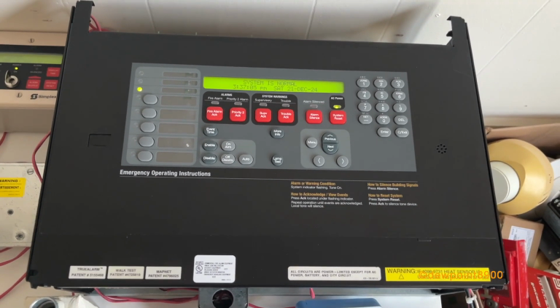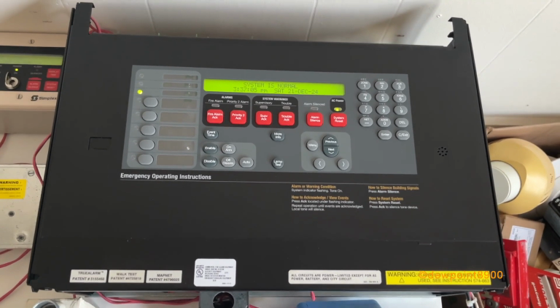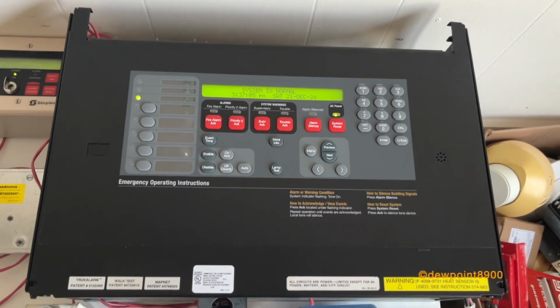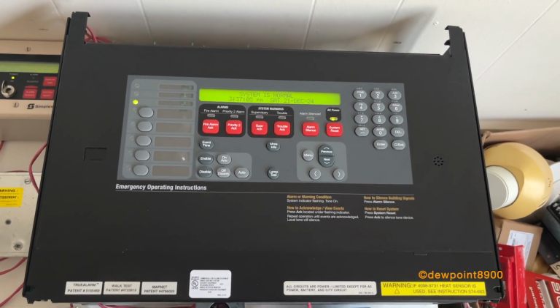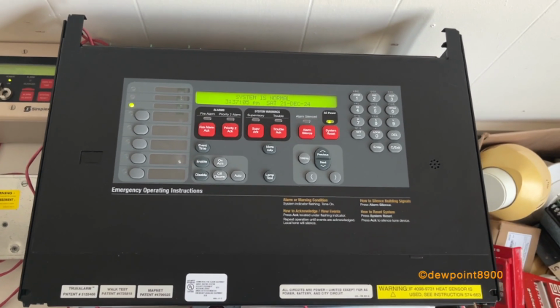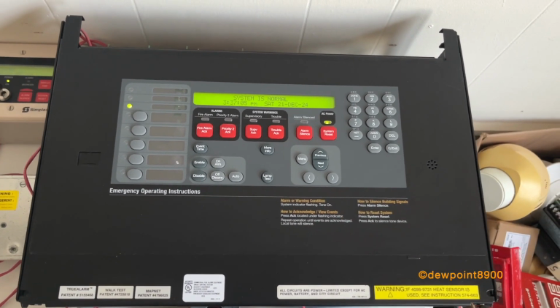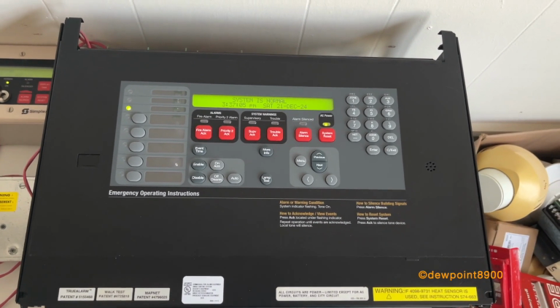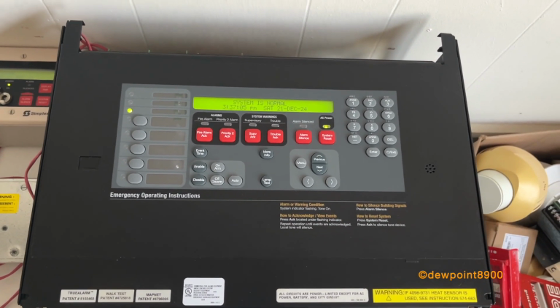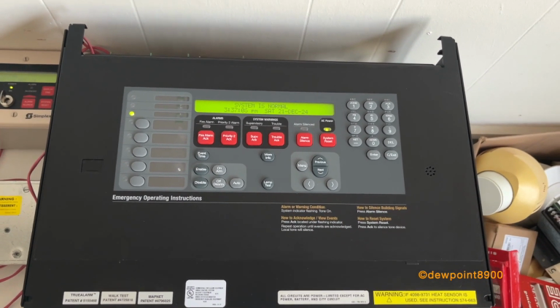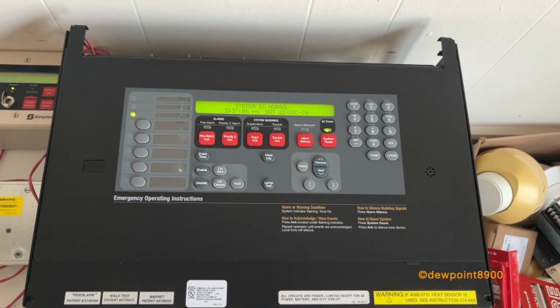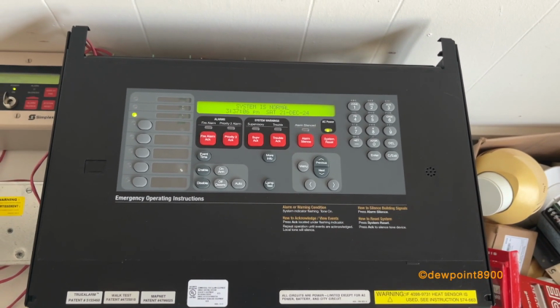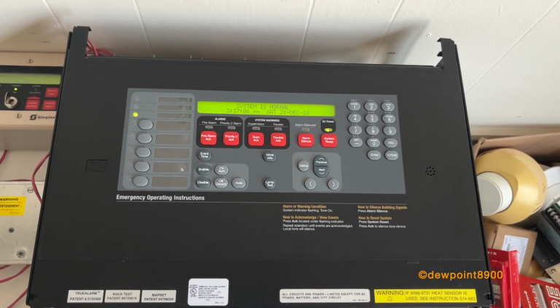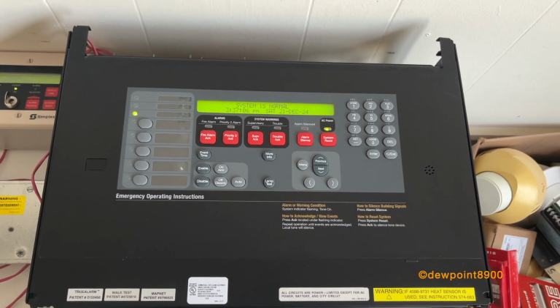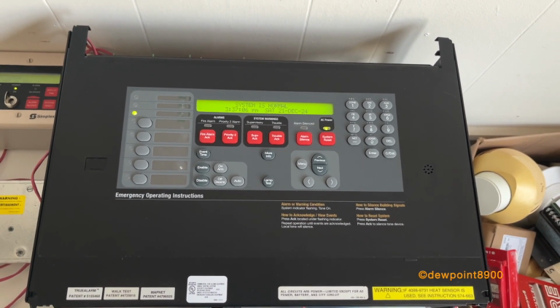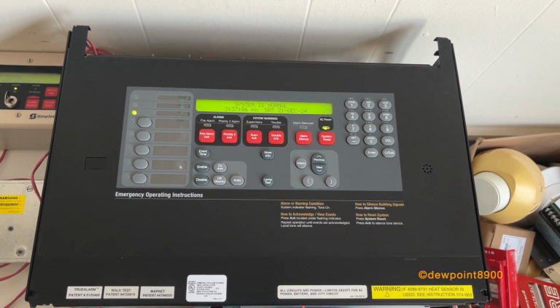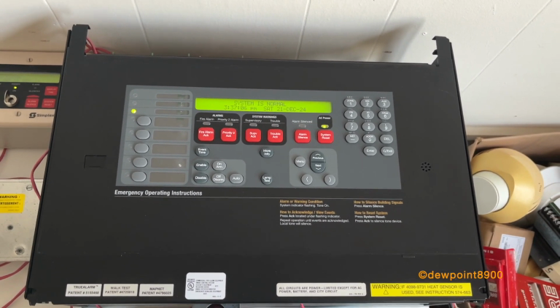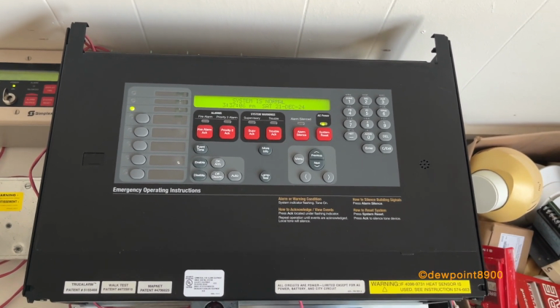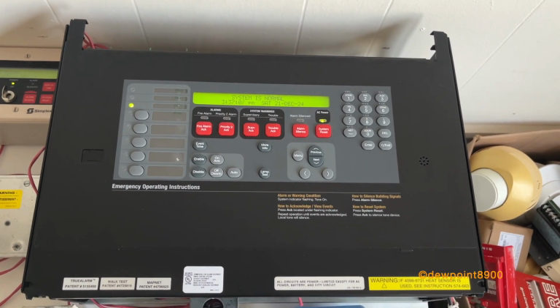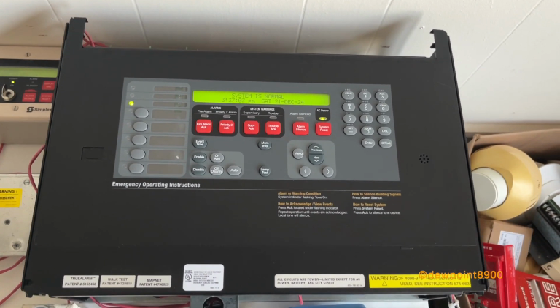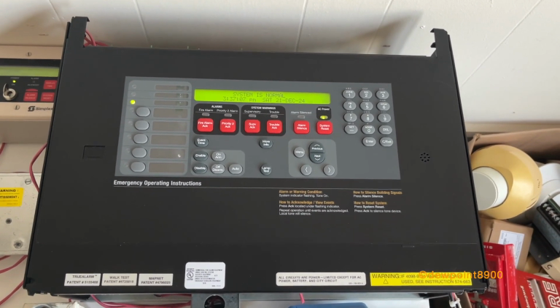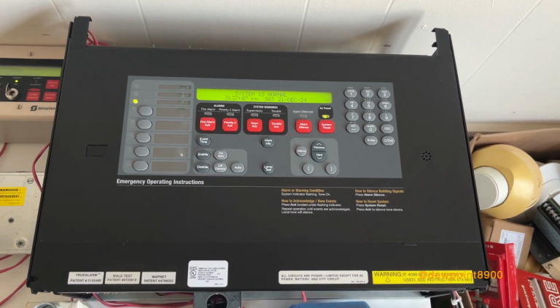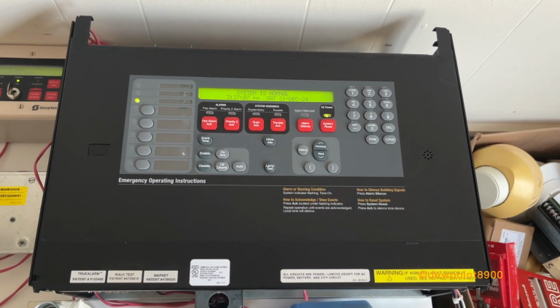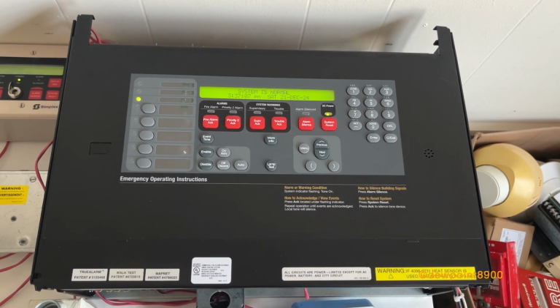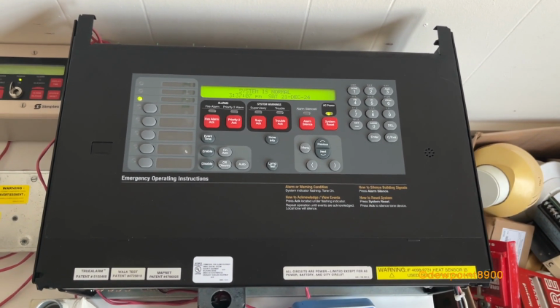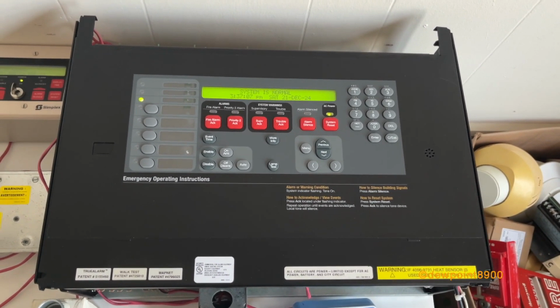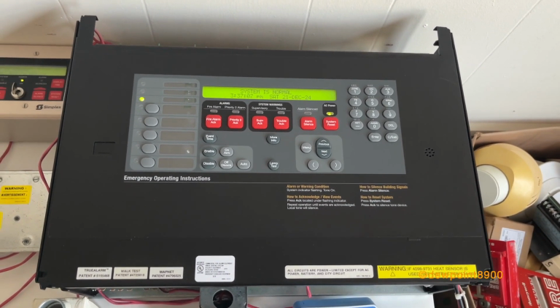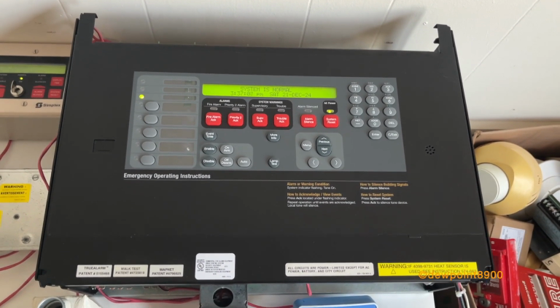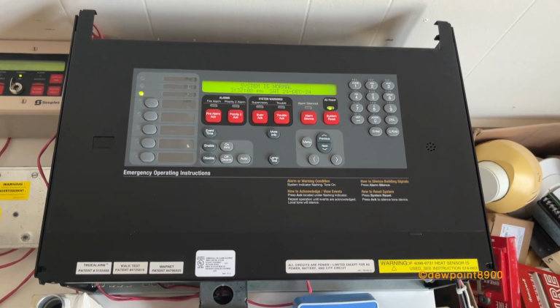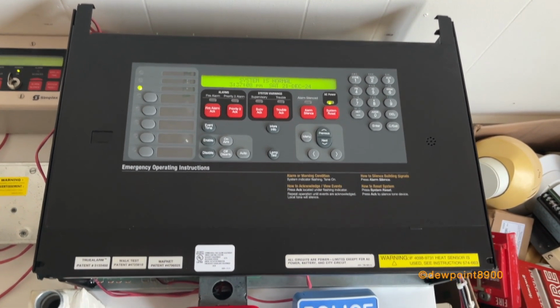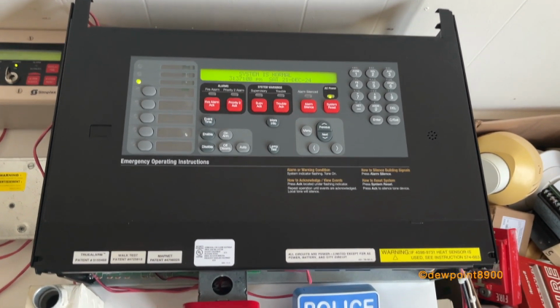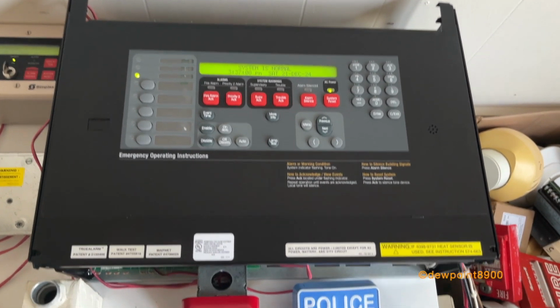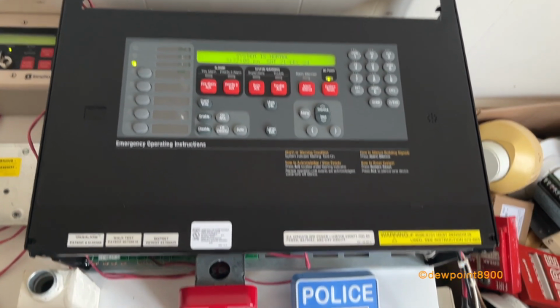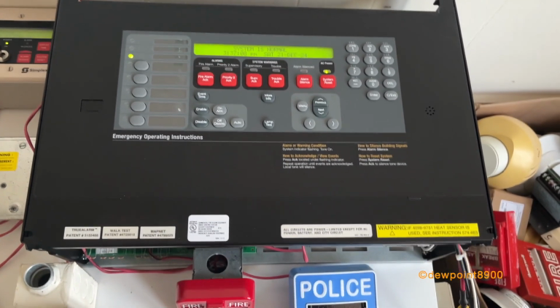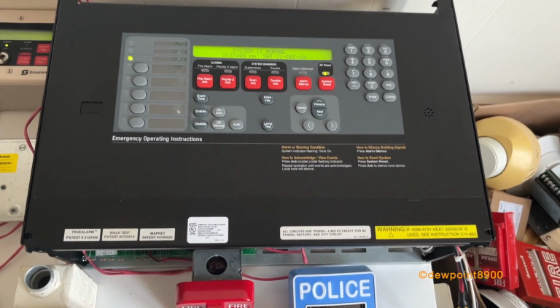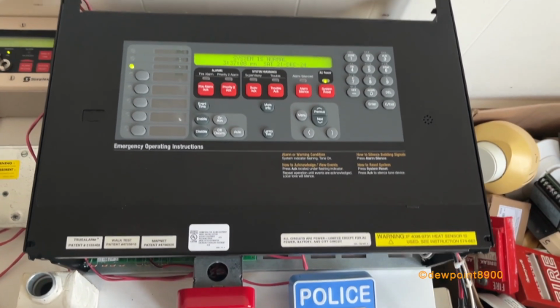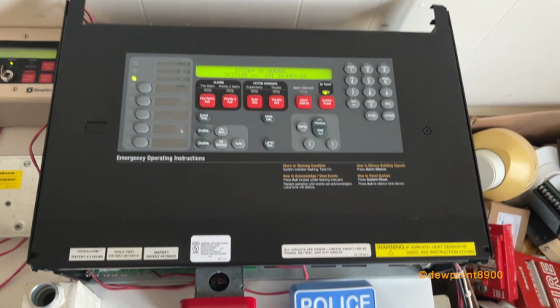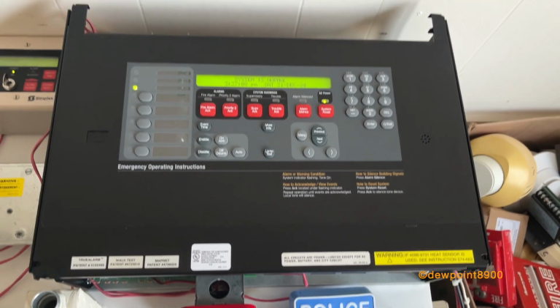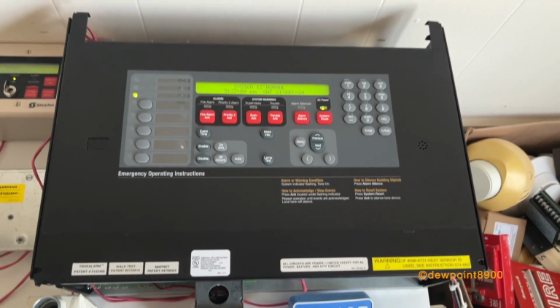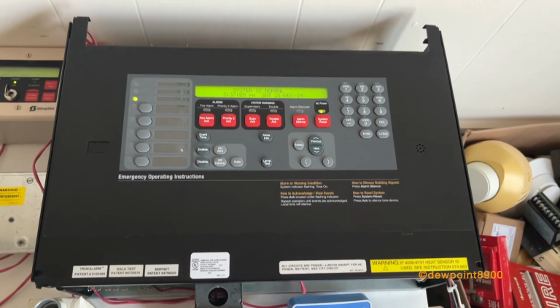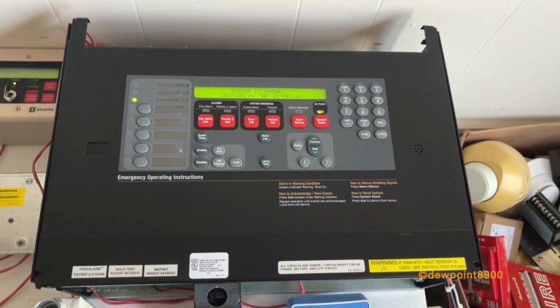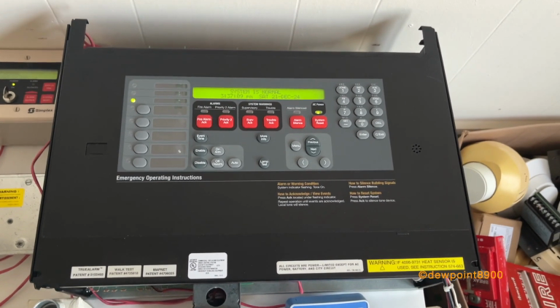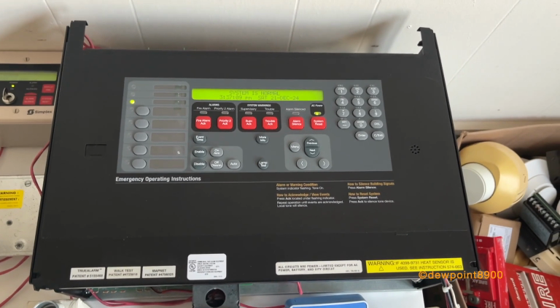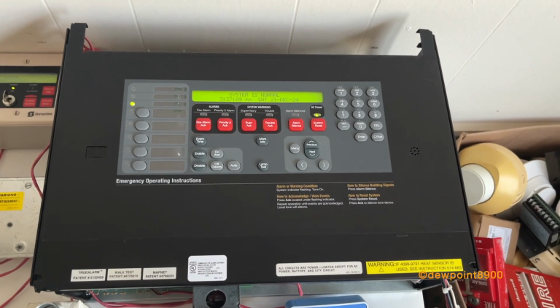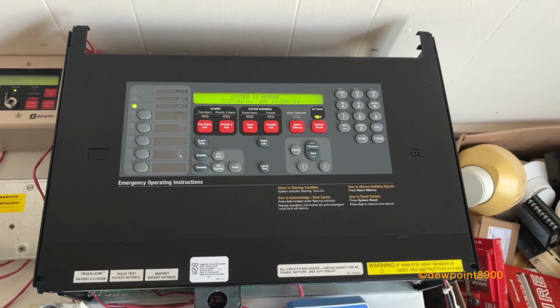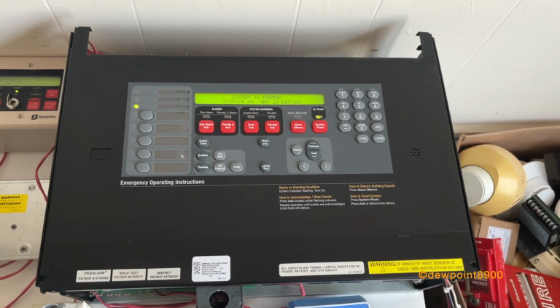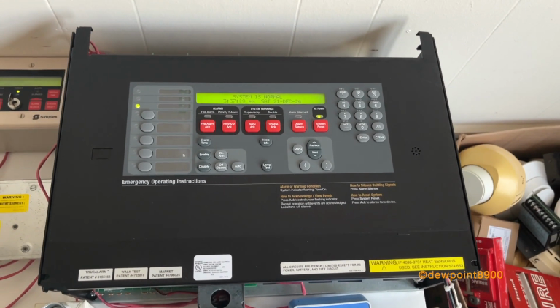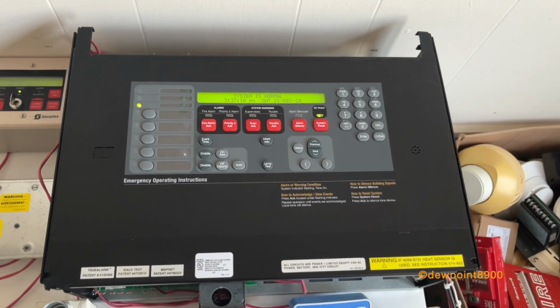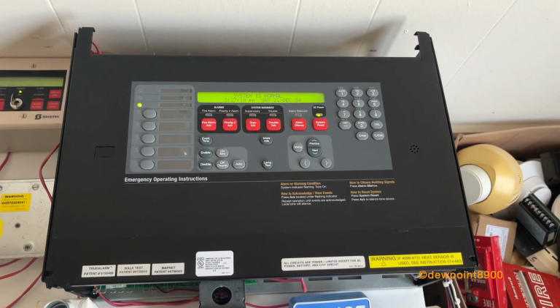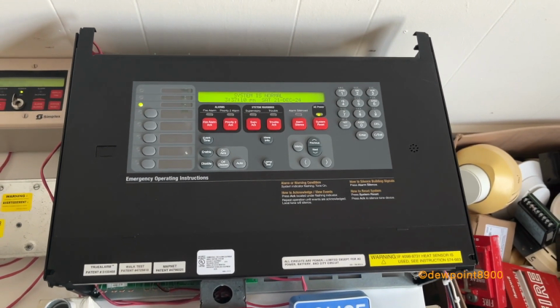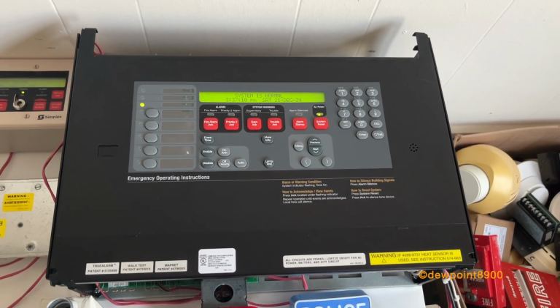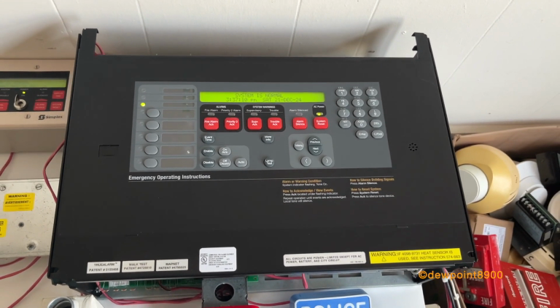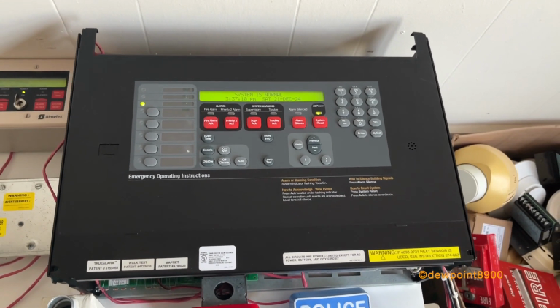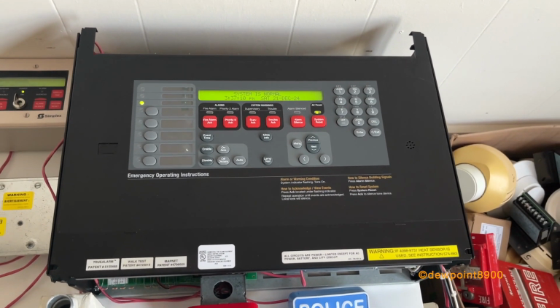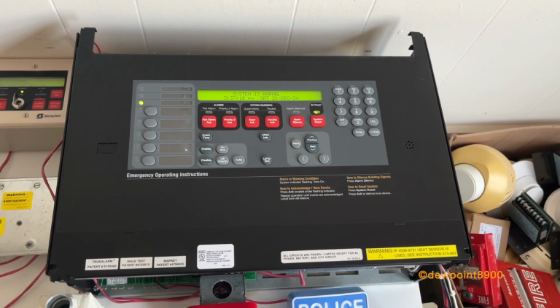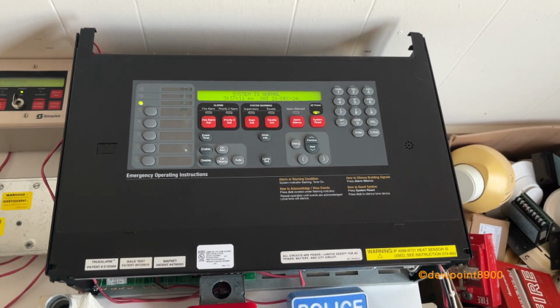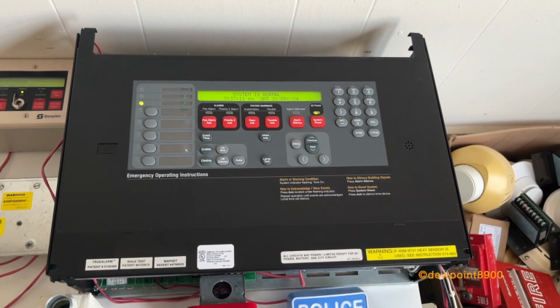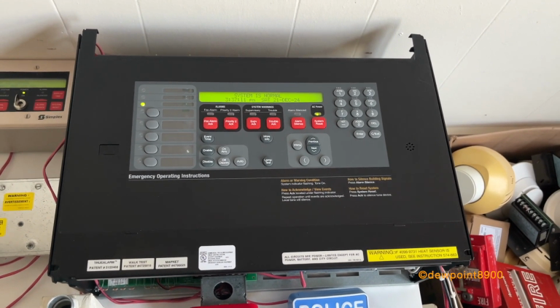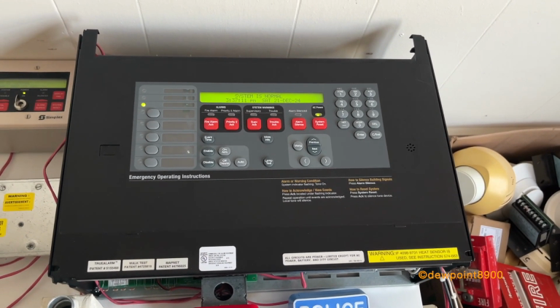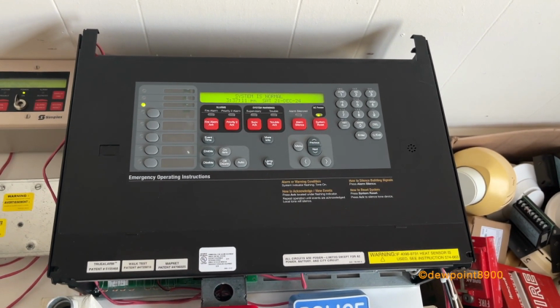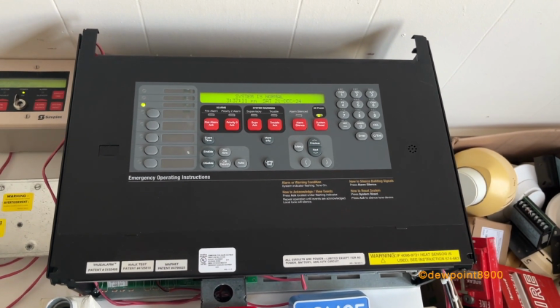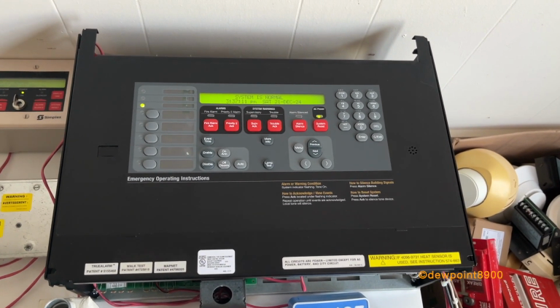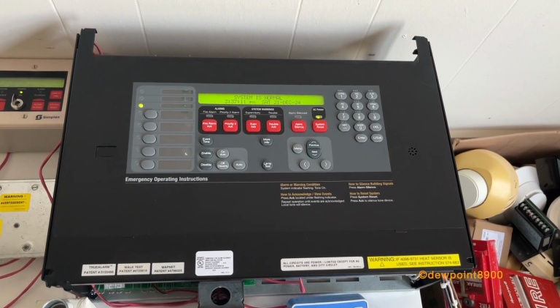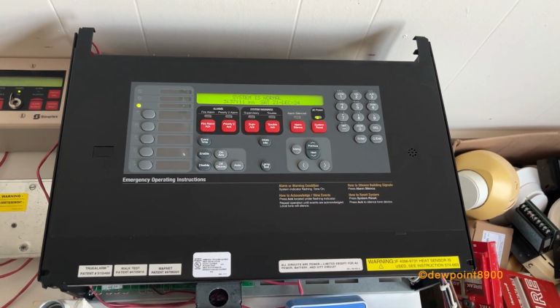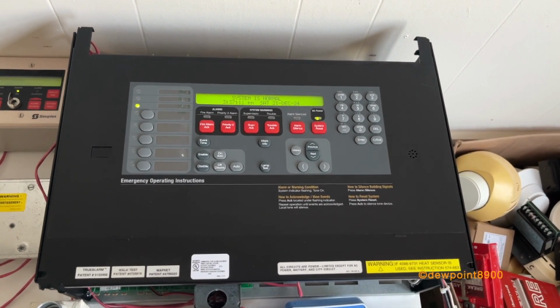Of course, this is only a single-bay 4100U. But if there are any more bays, there could be a voice bay, or bays that just hold more cards.